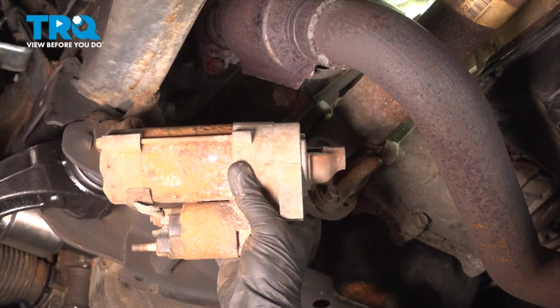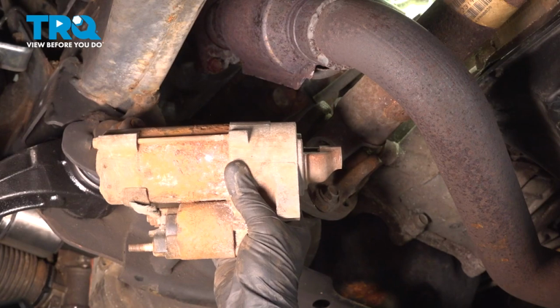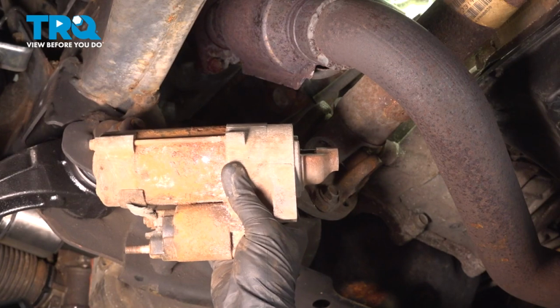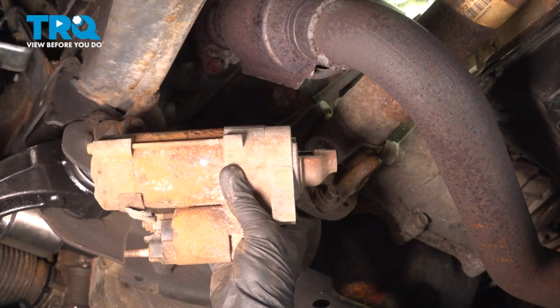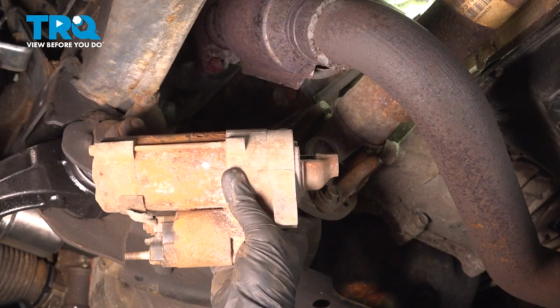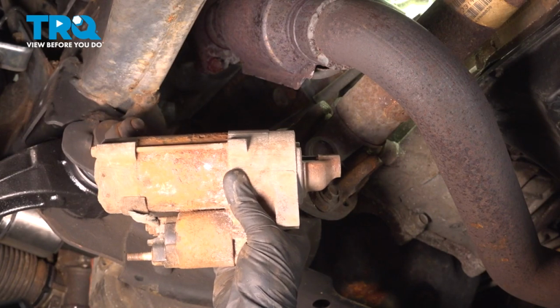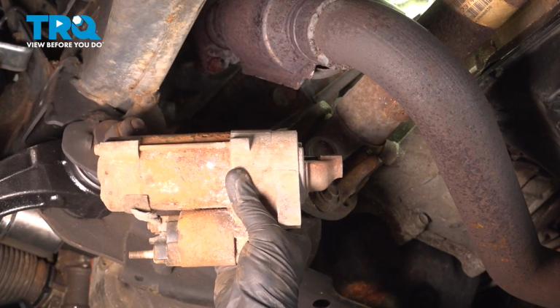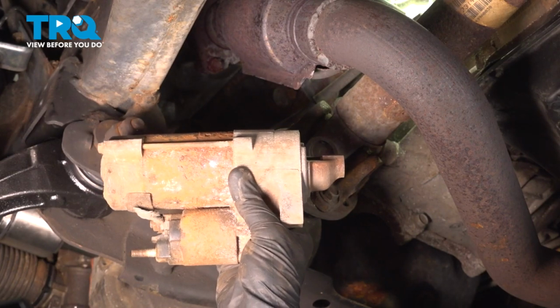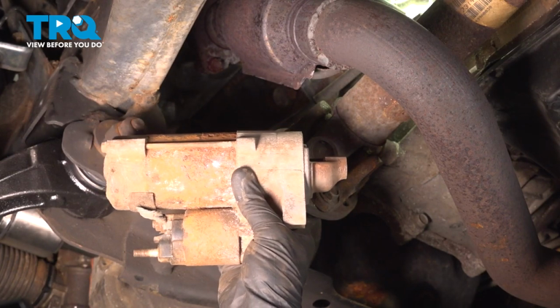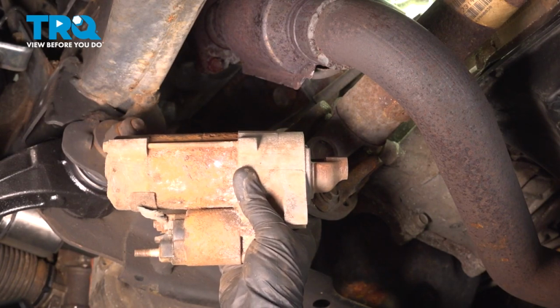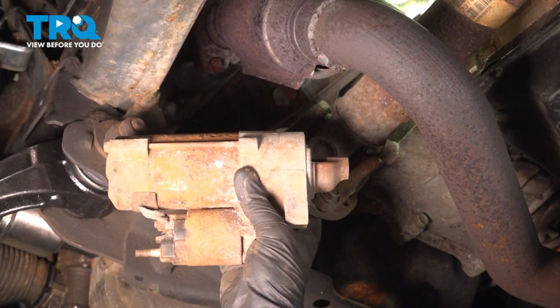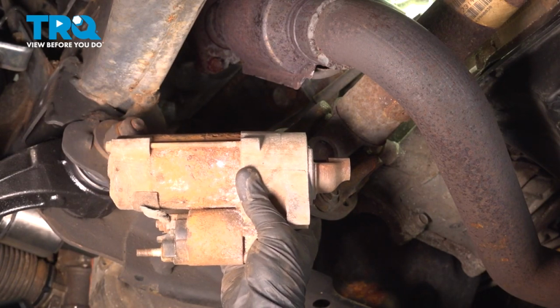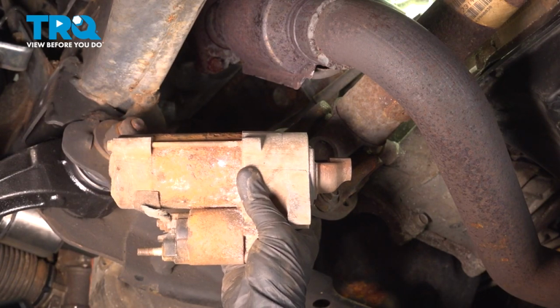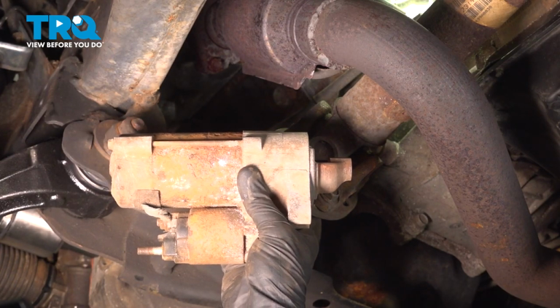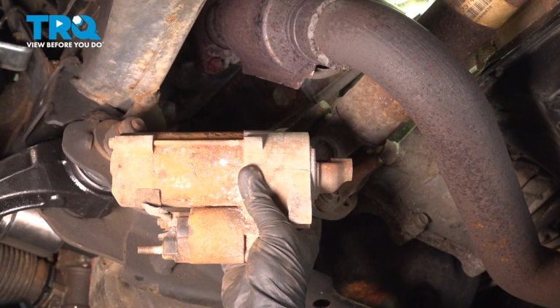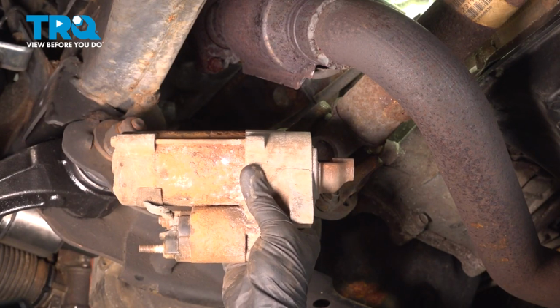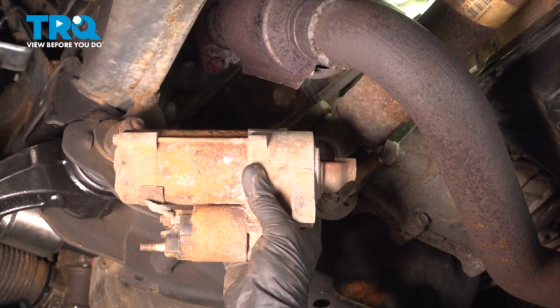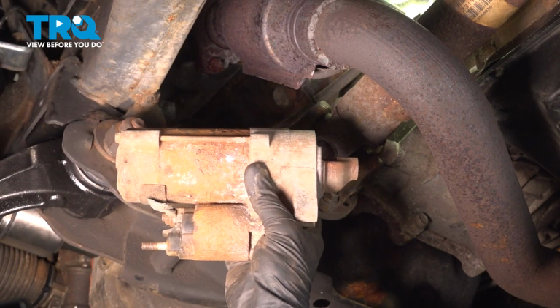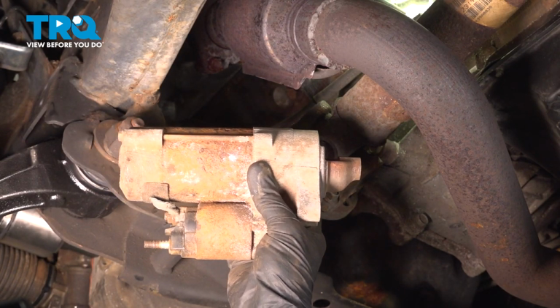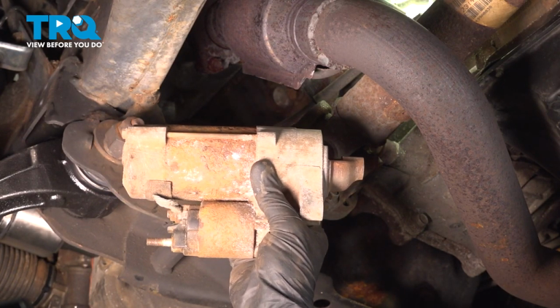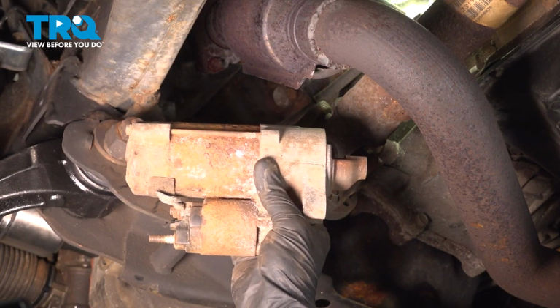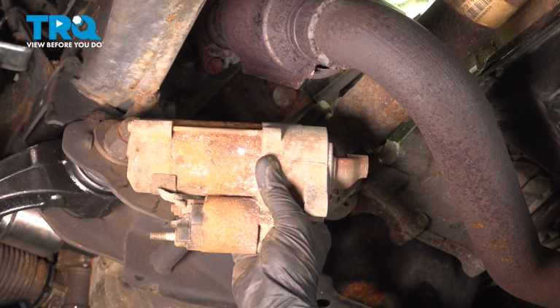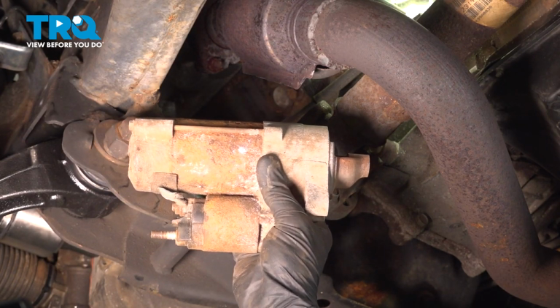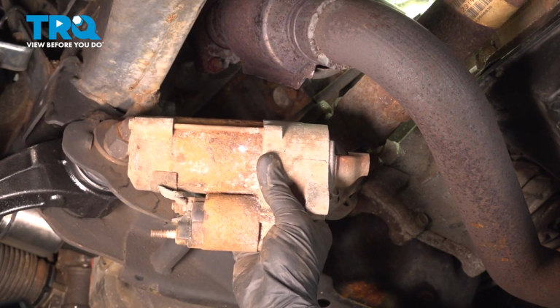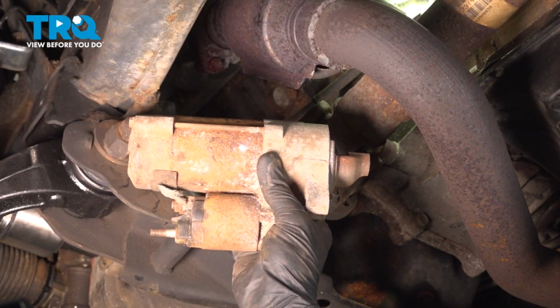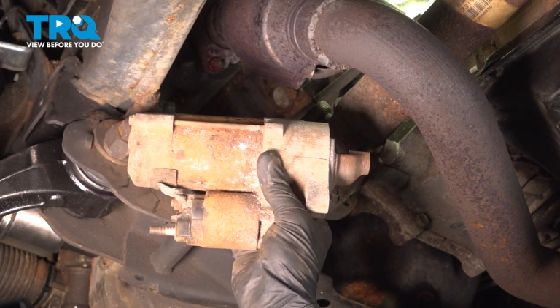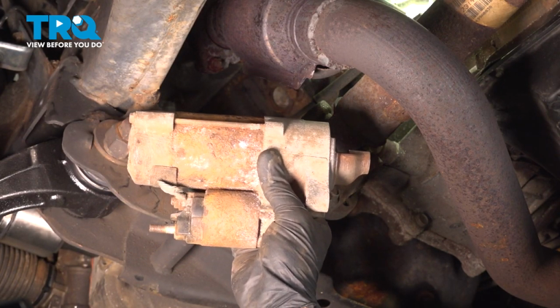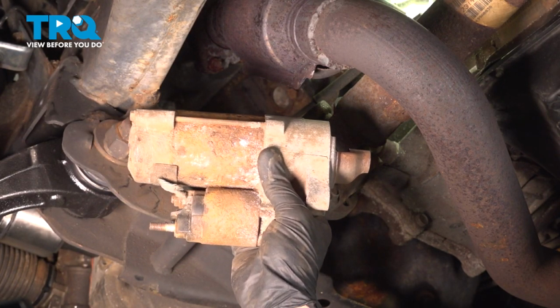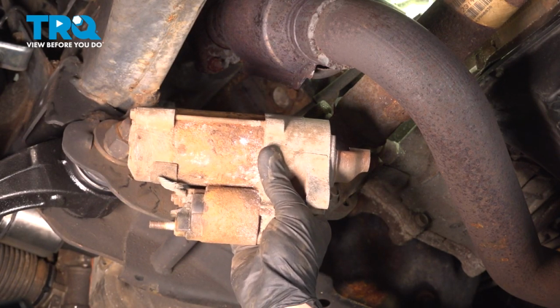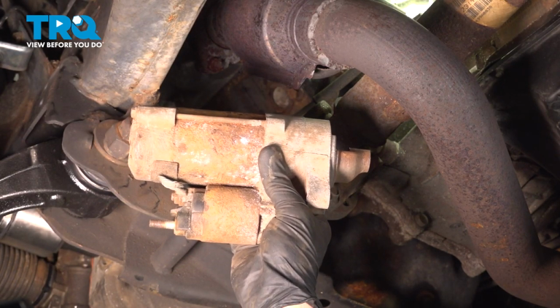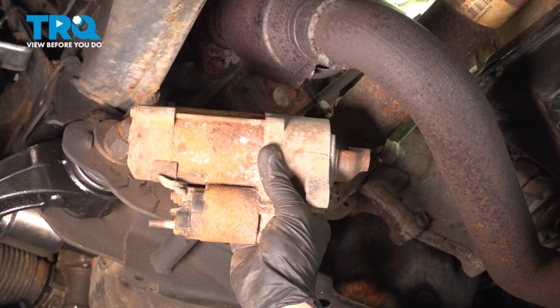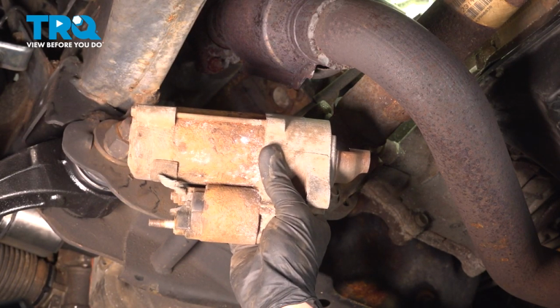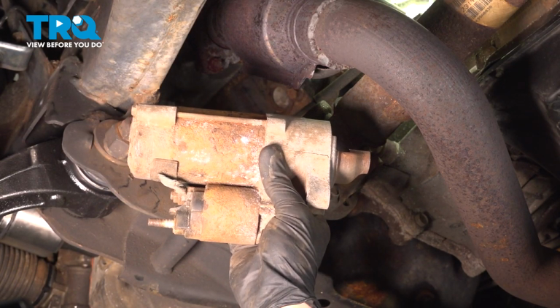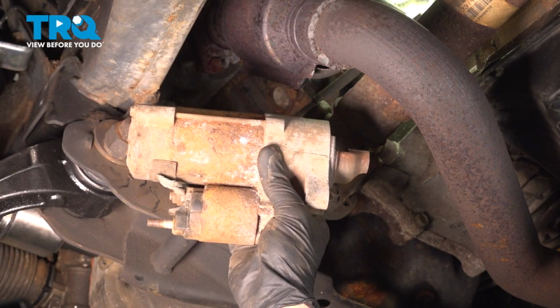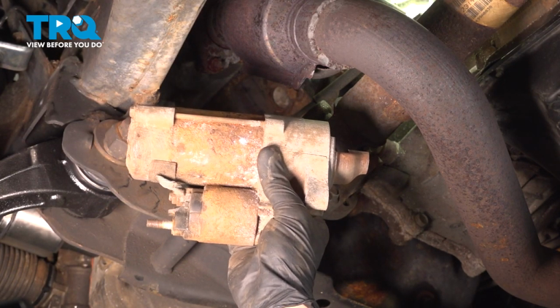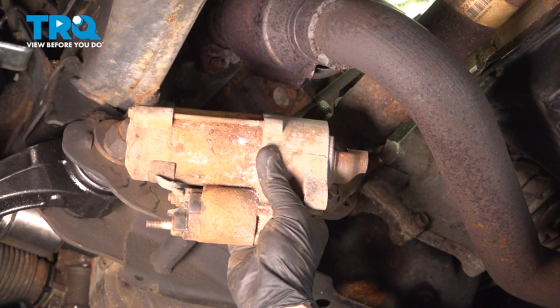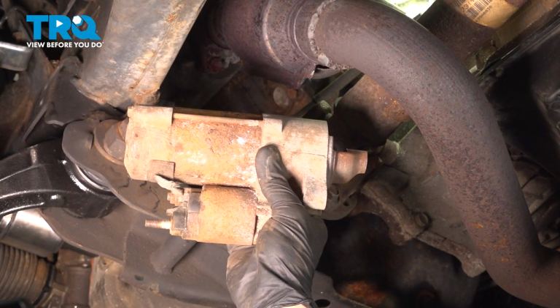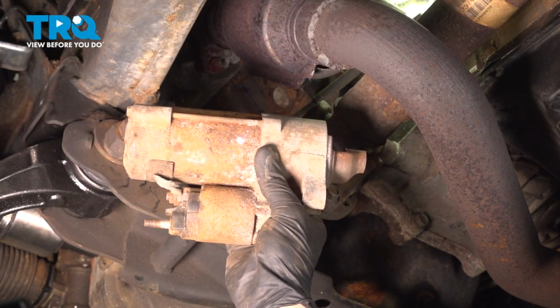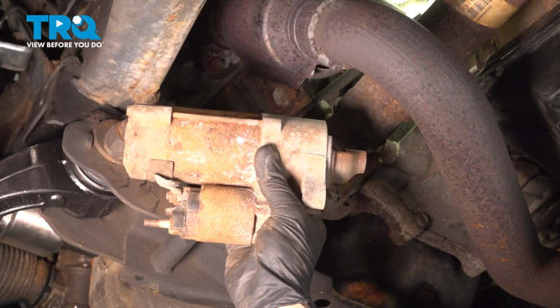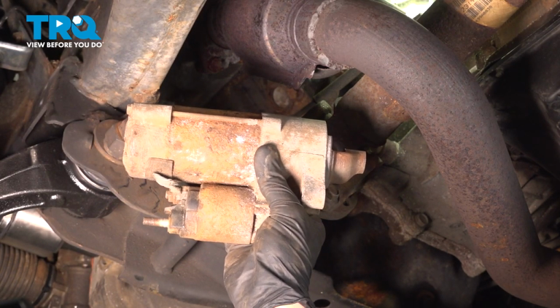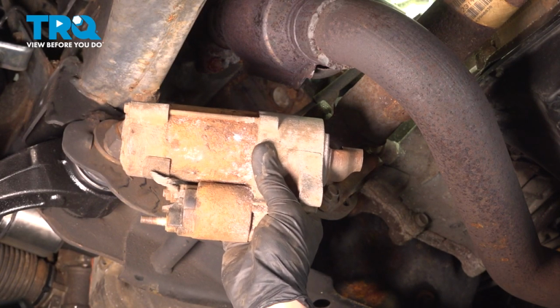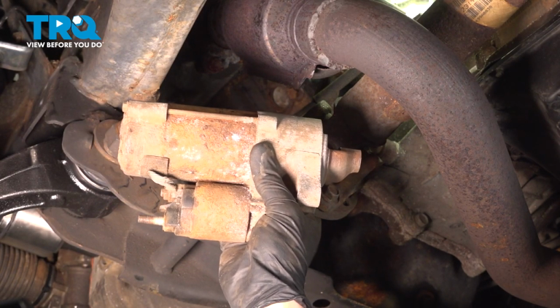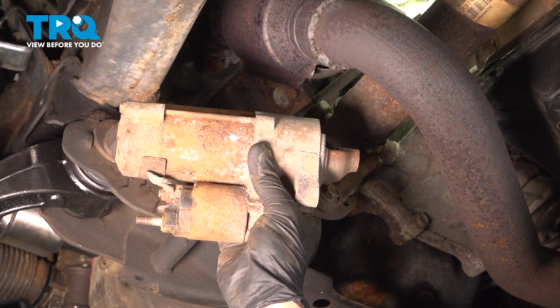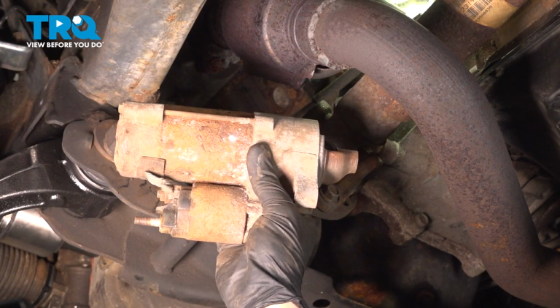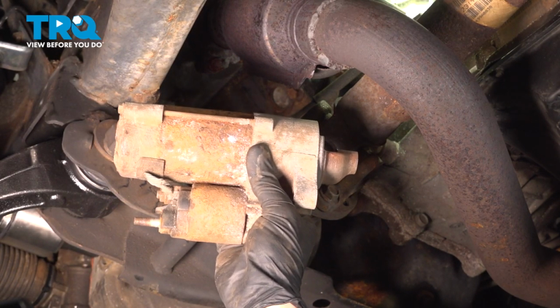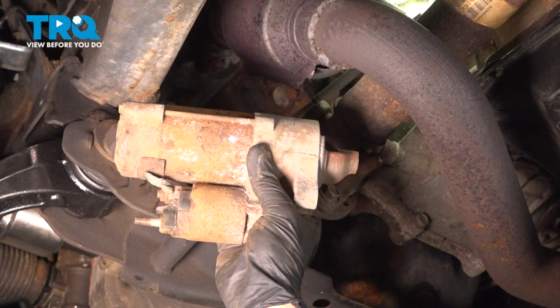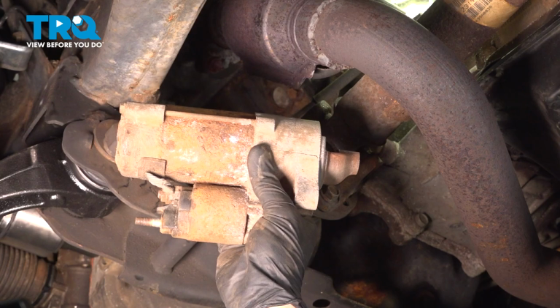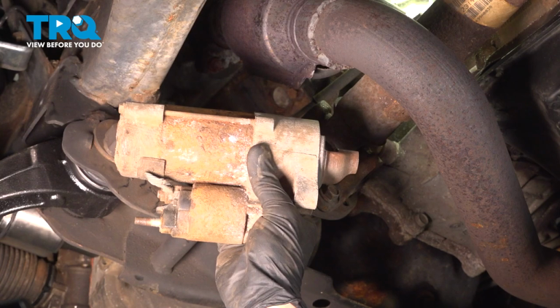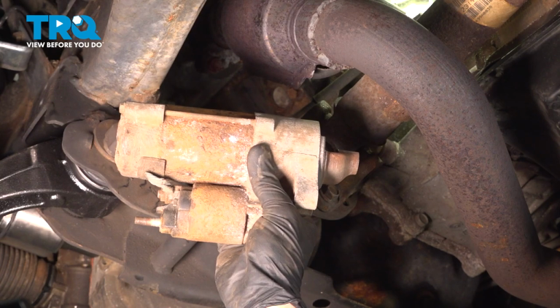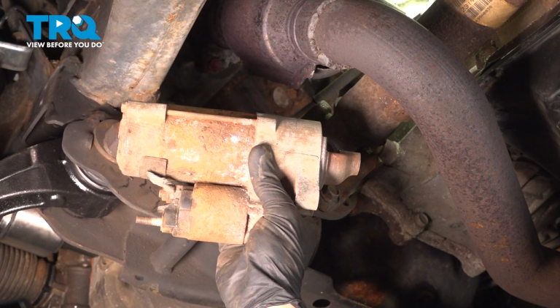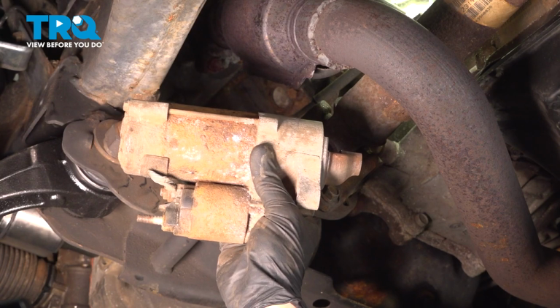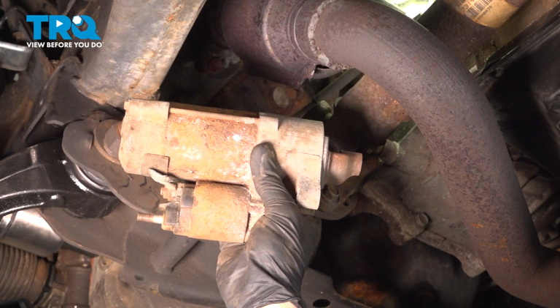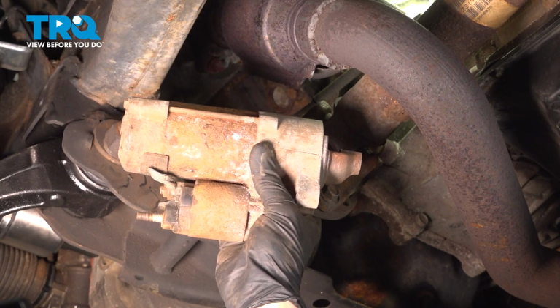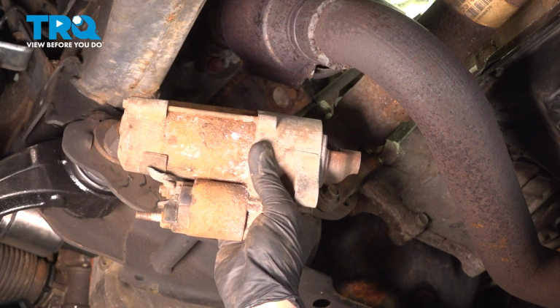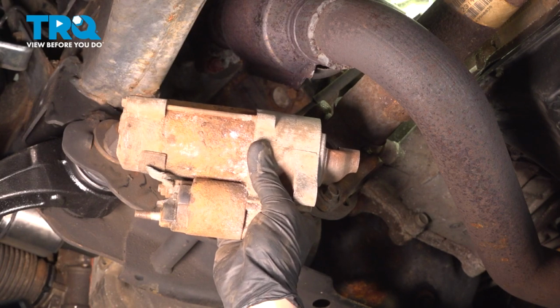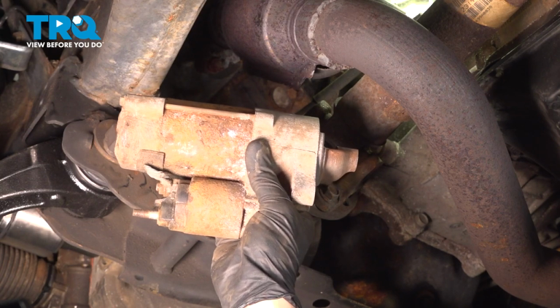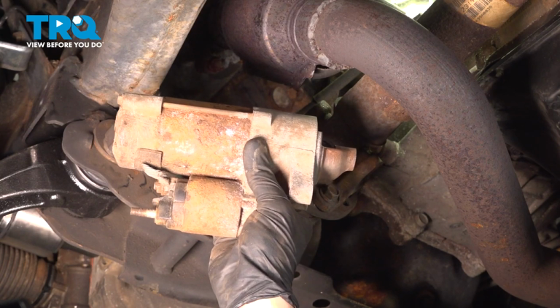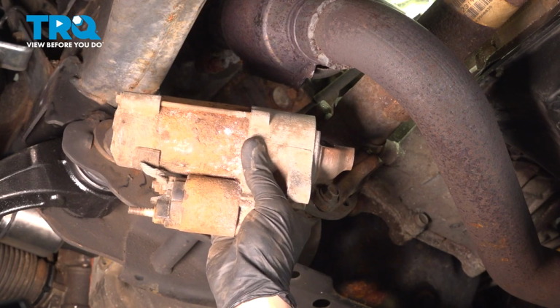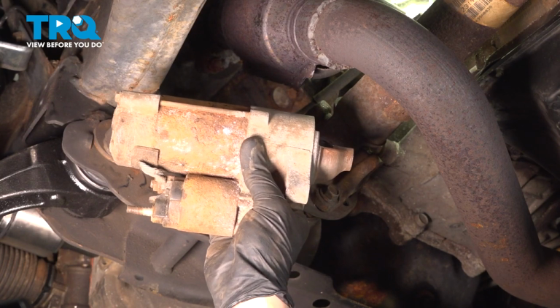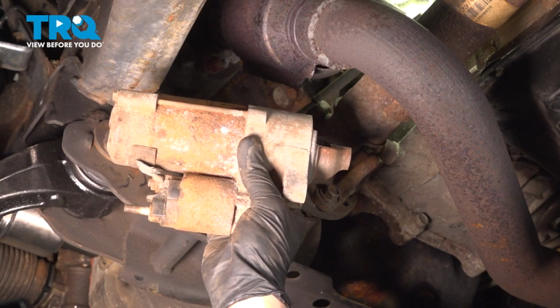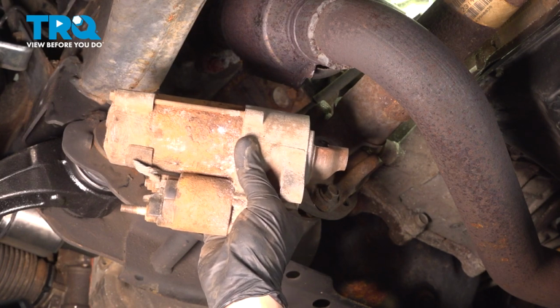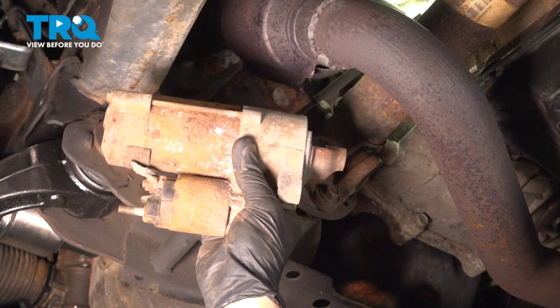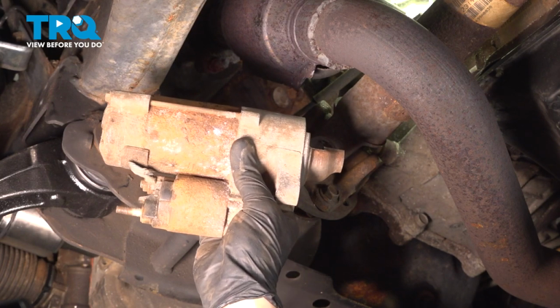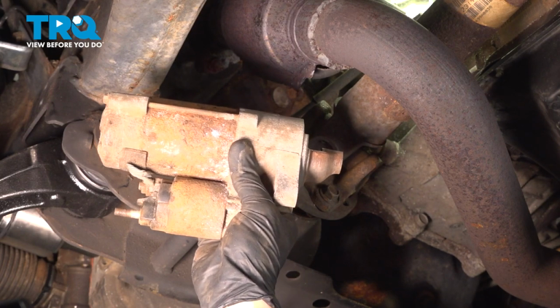In this video, we will show you how to replace your starter on this Dodge Dakota. This will be located under the vehicle on the driver's side.